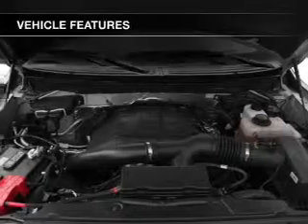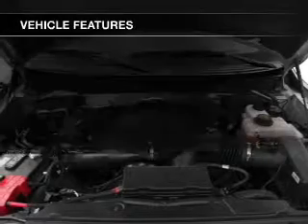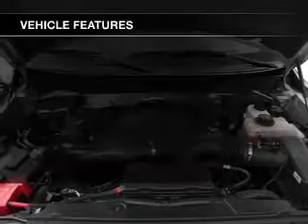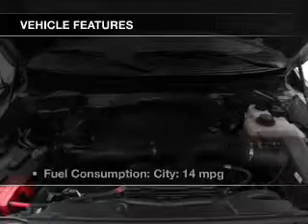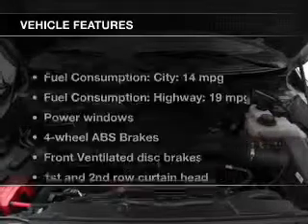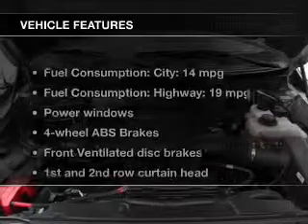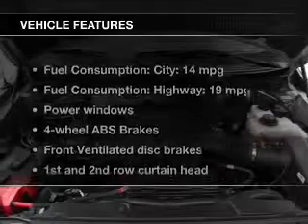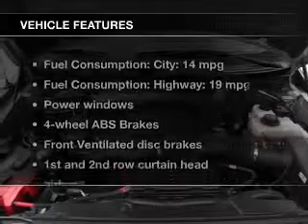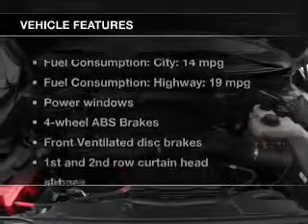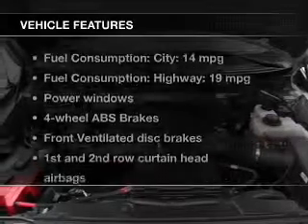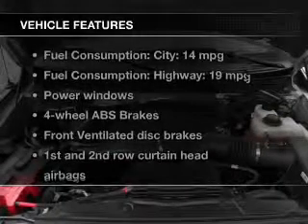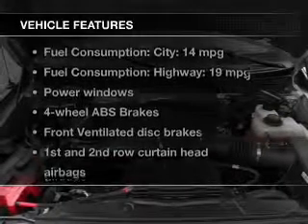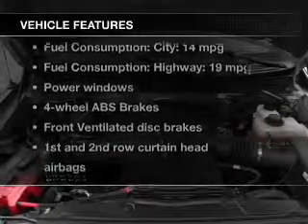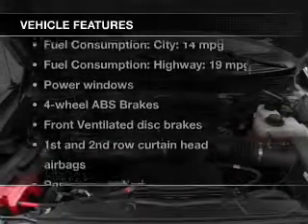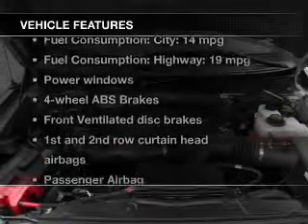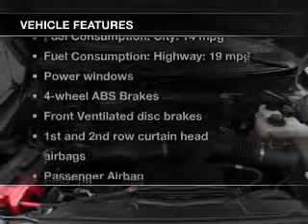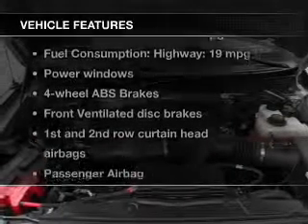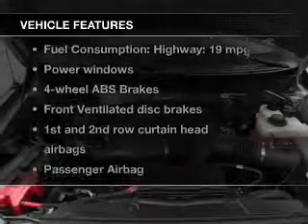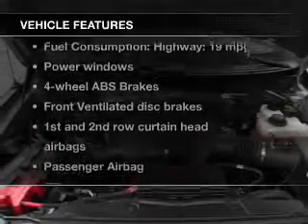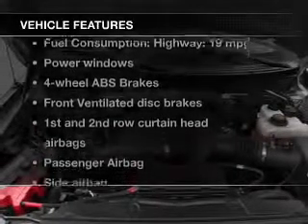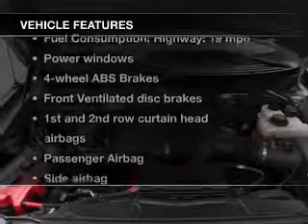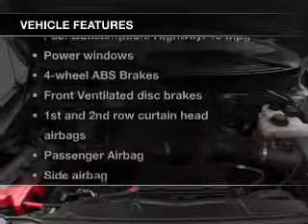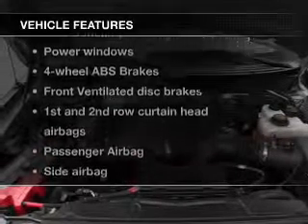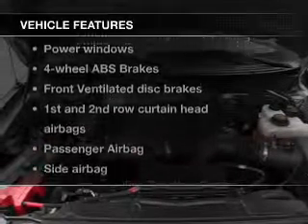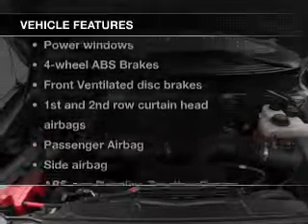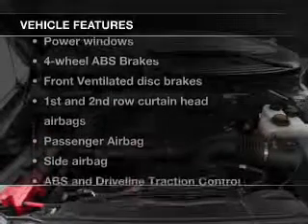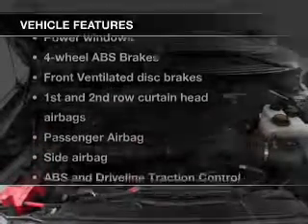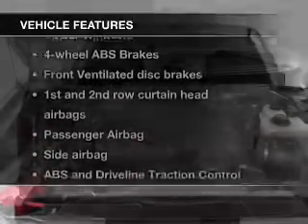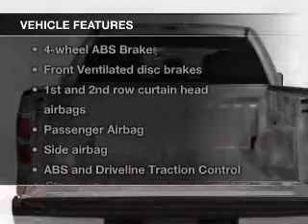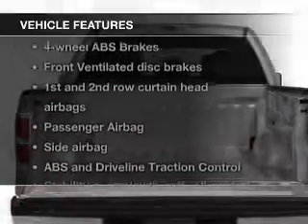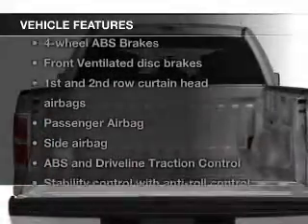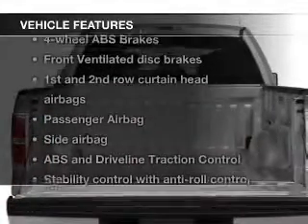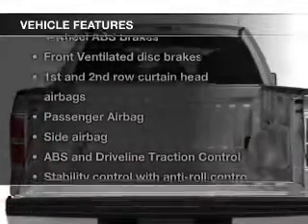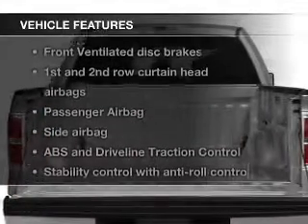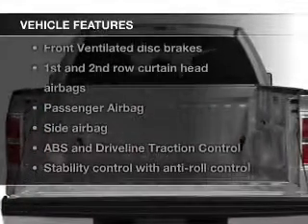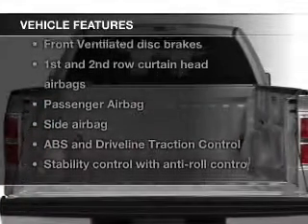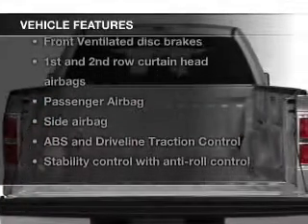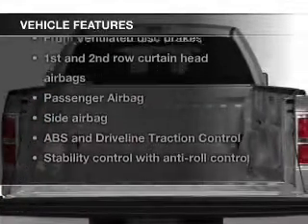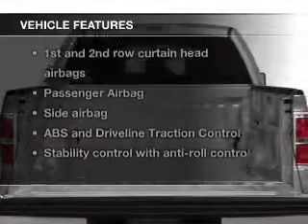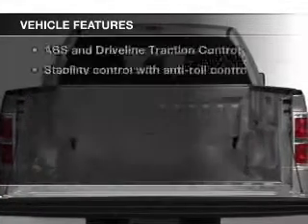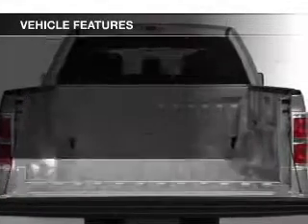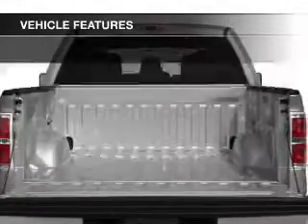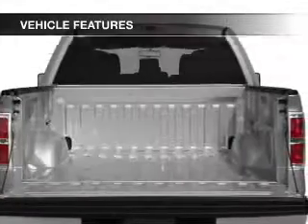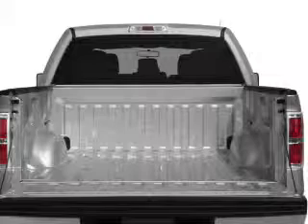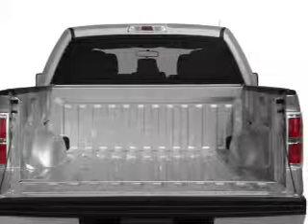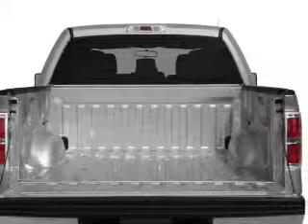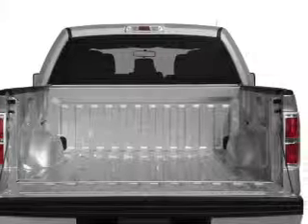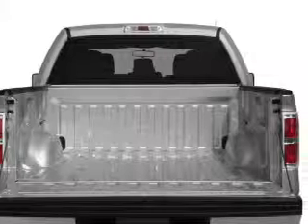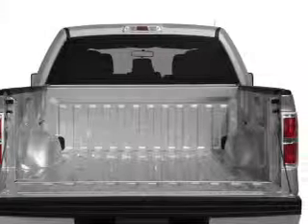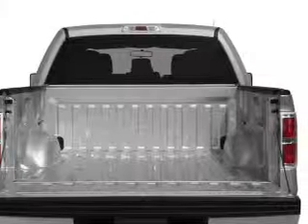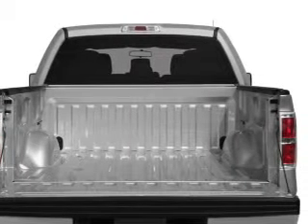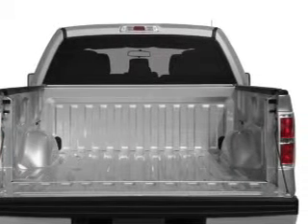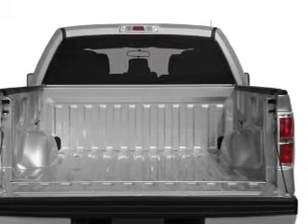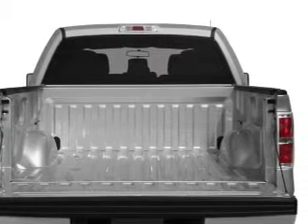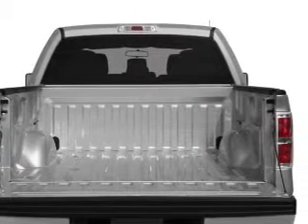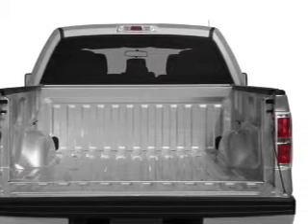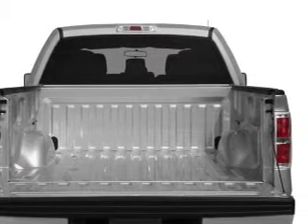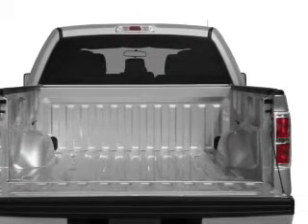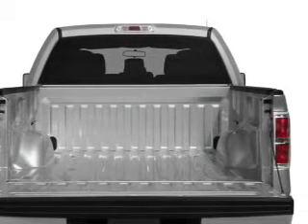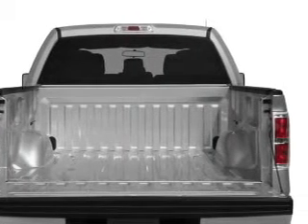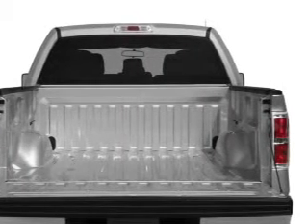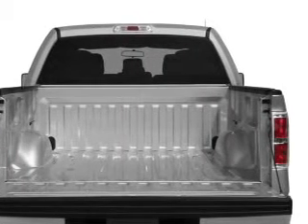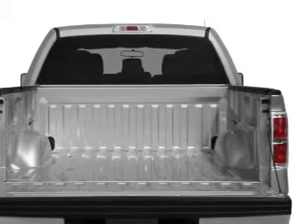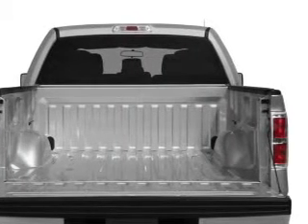The features include an alarm system, split rear seats, privacy glass, power windows, and power steering.